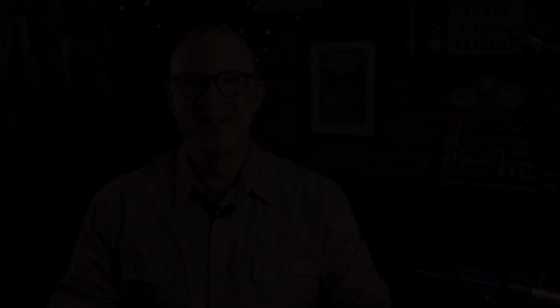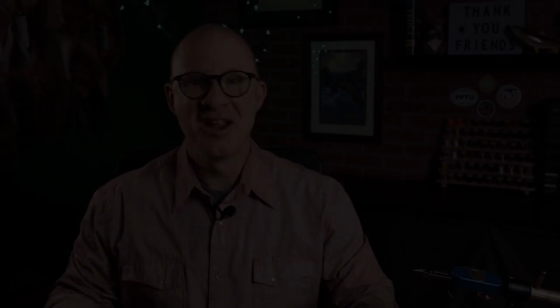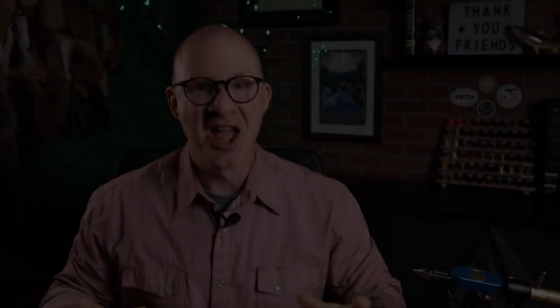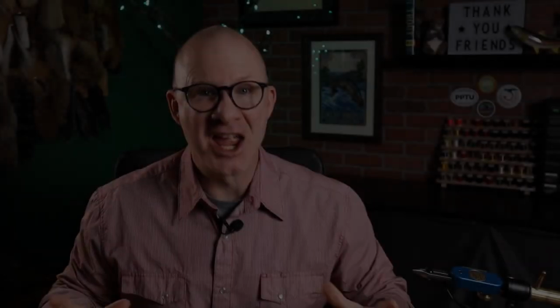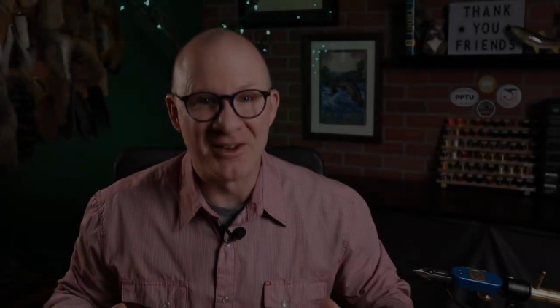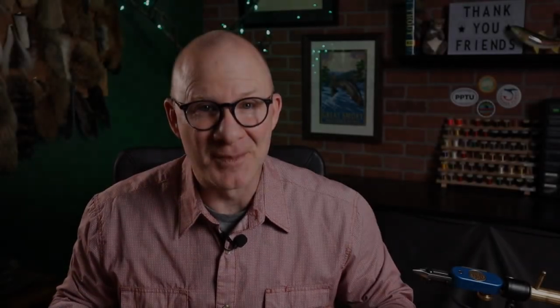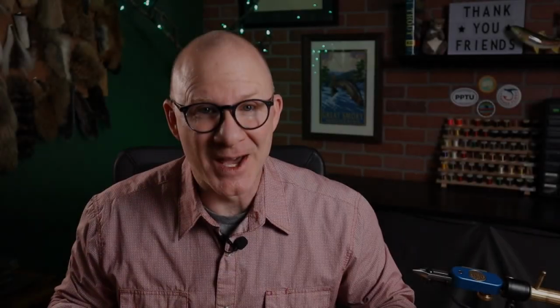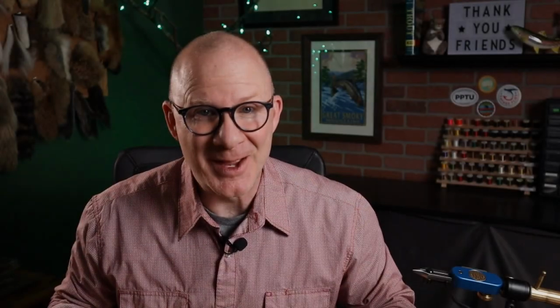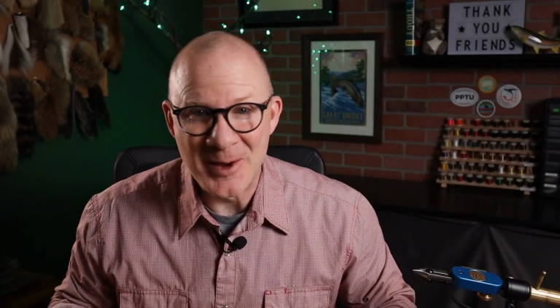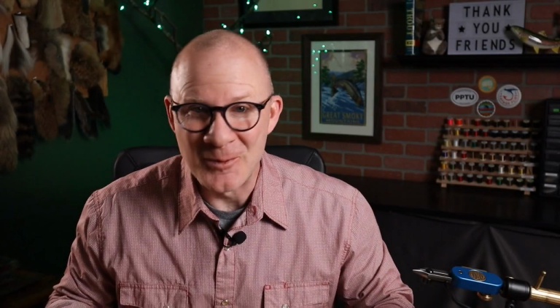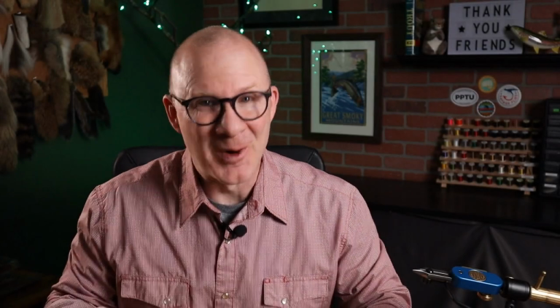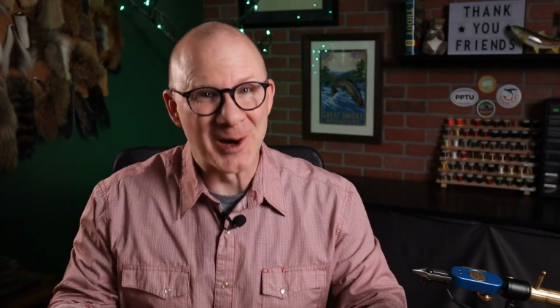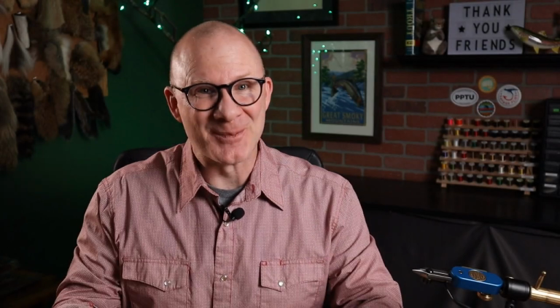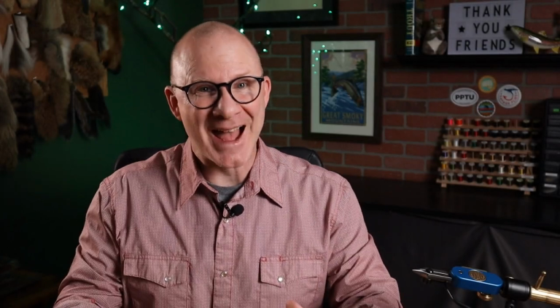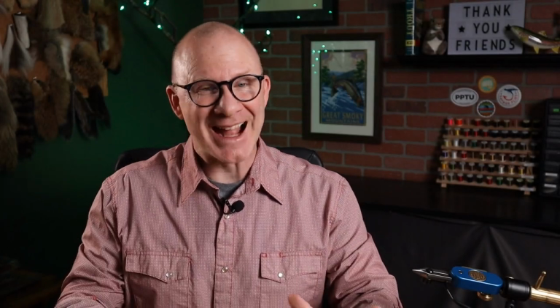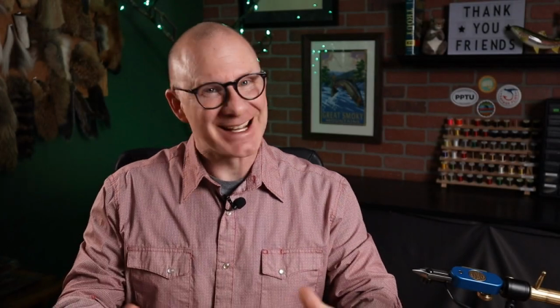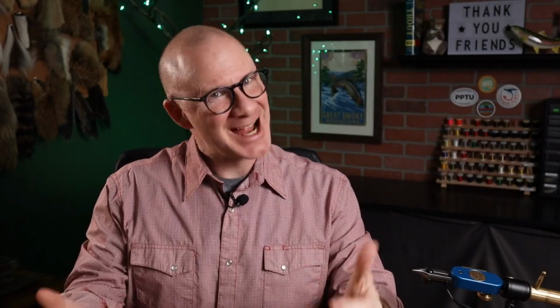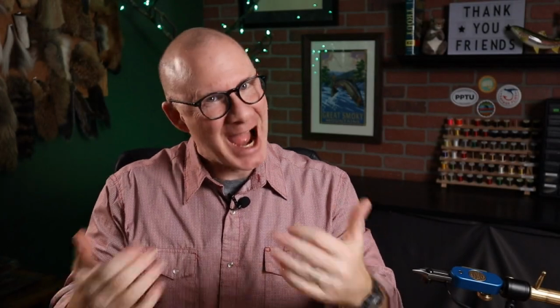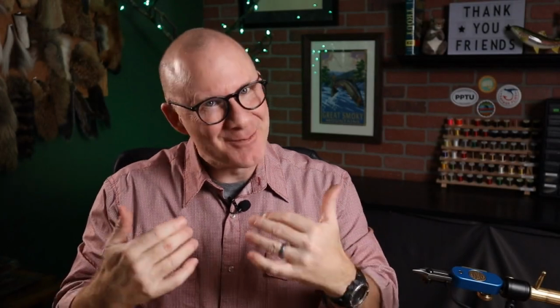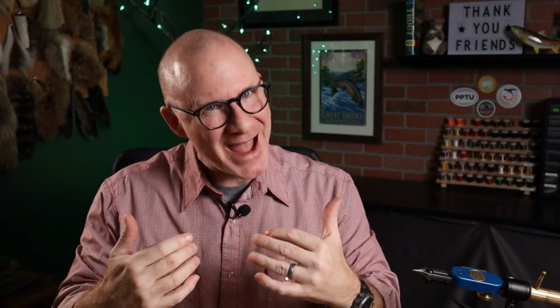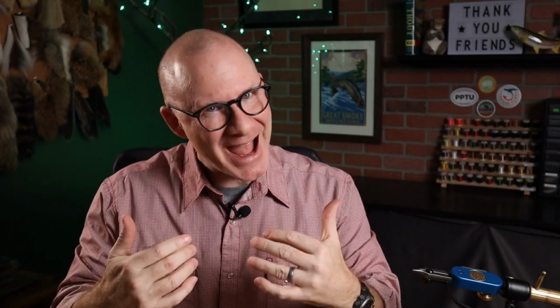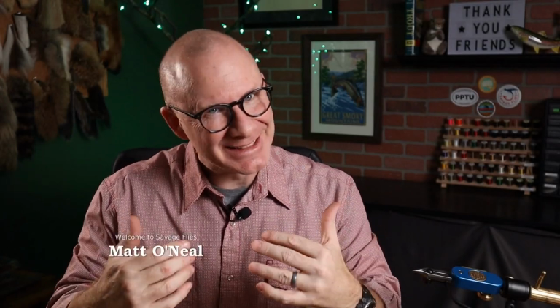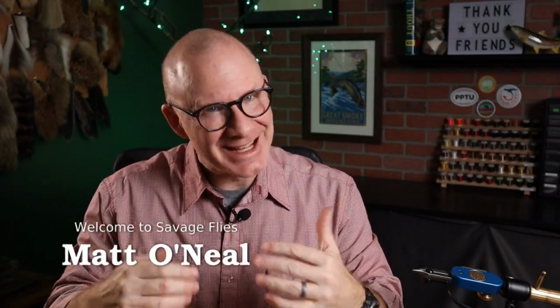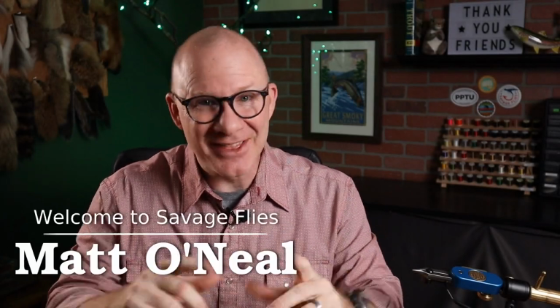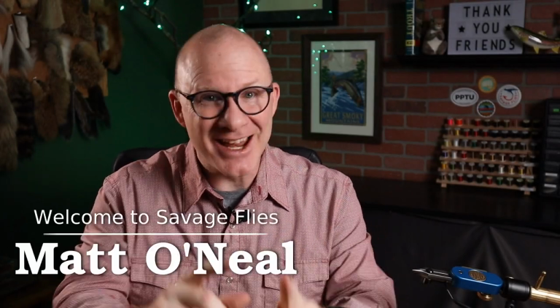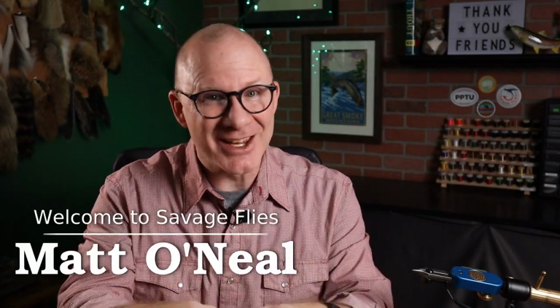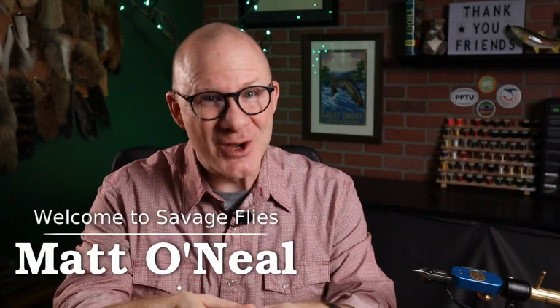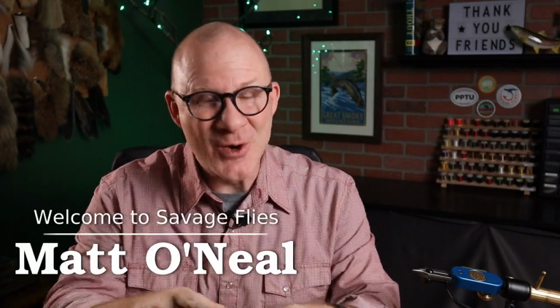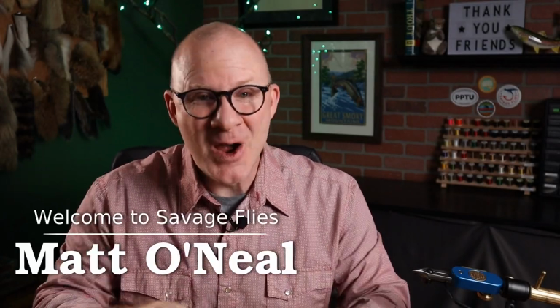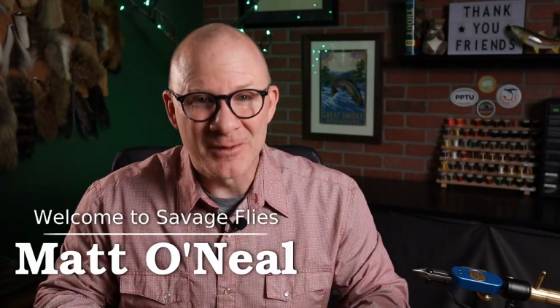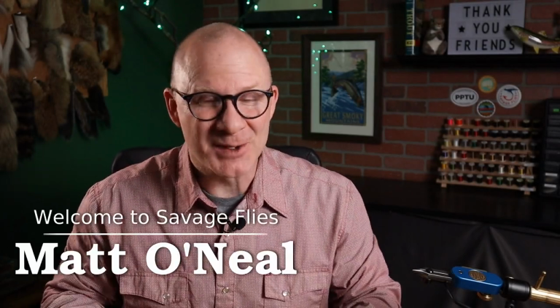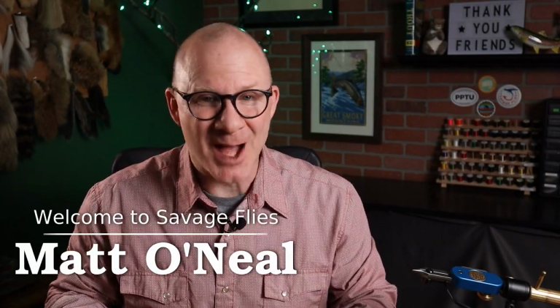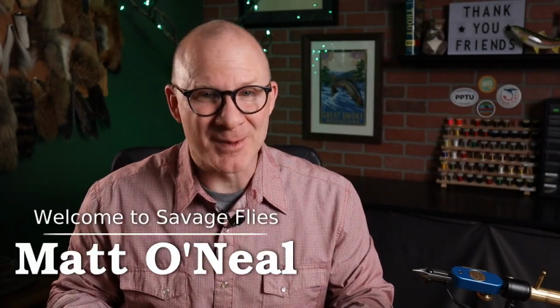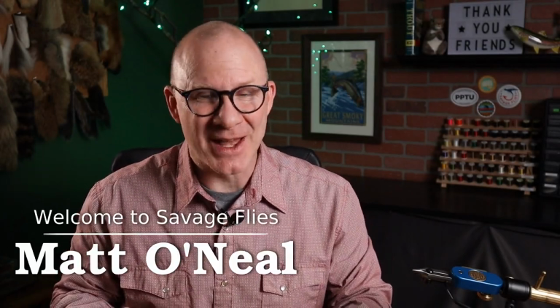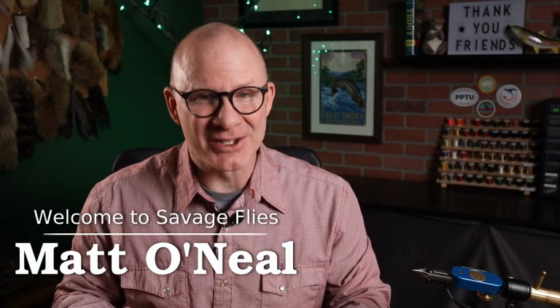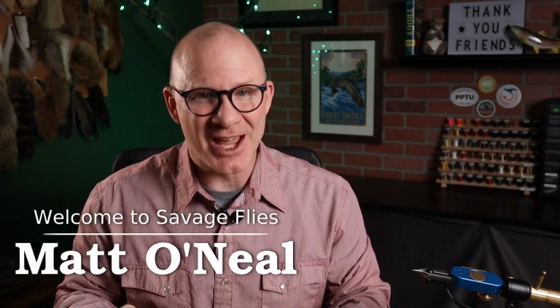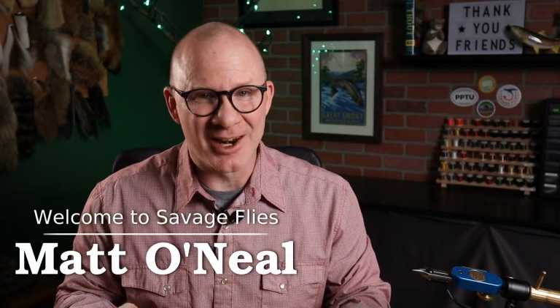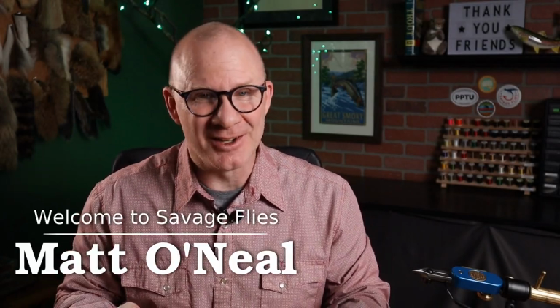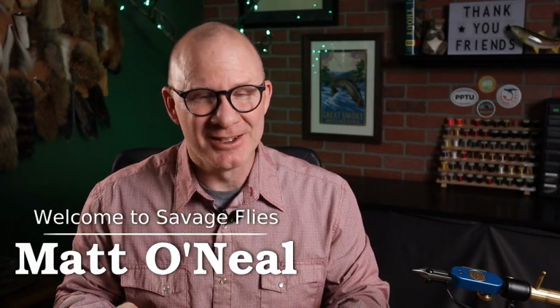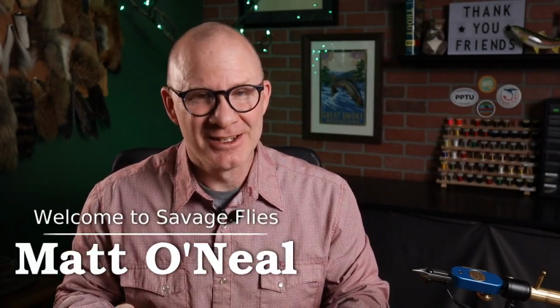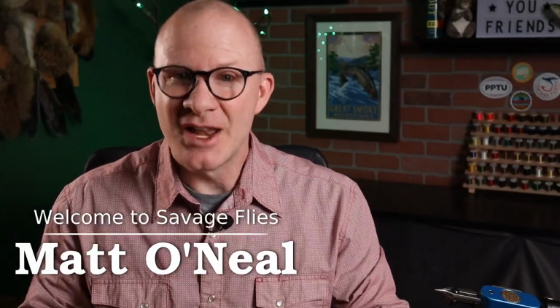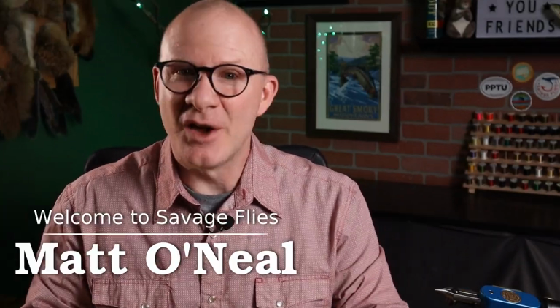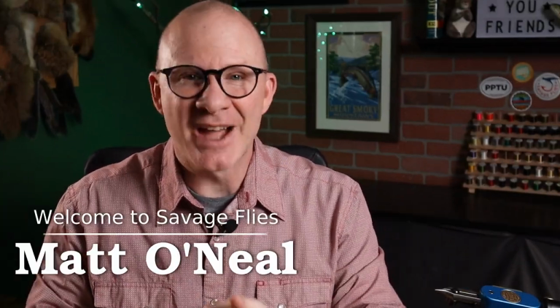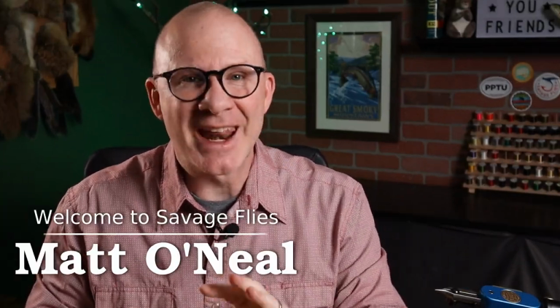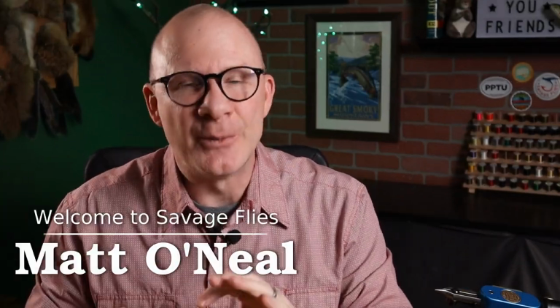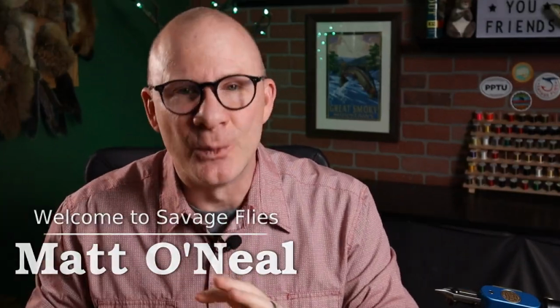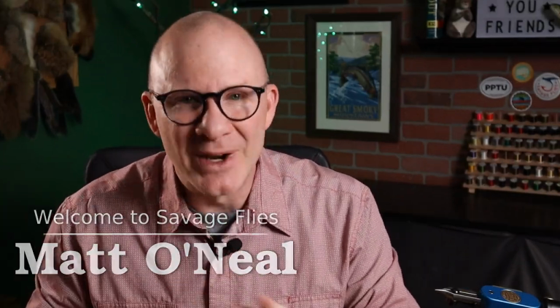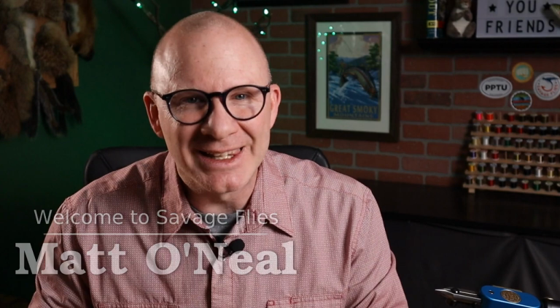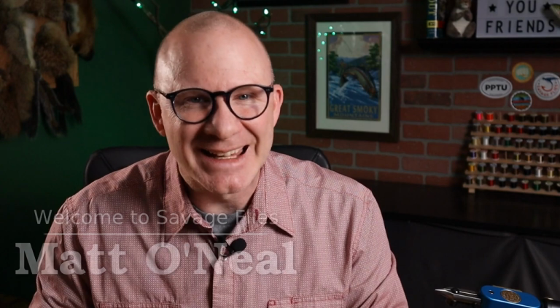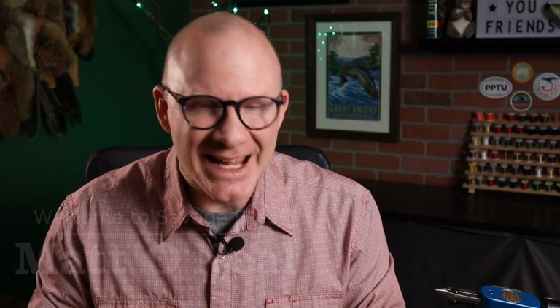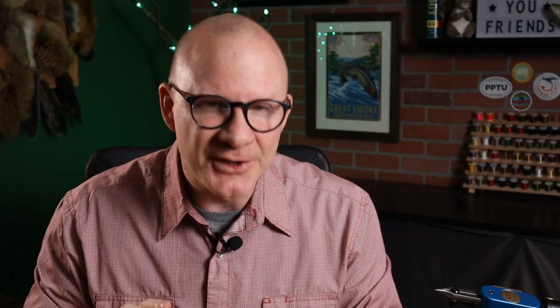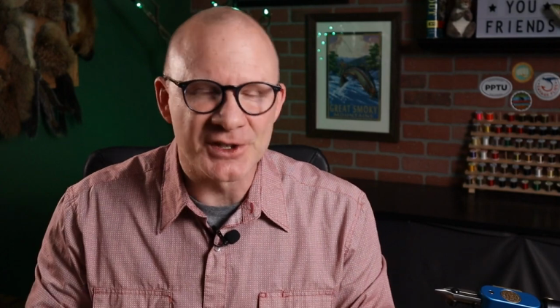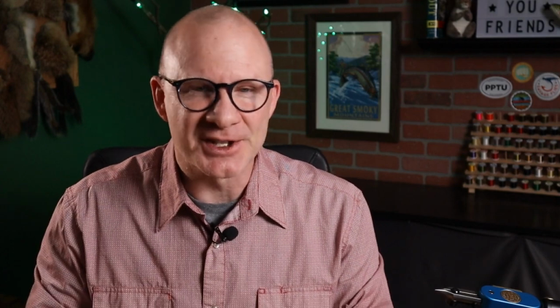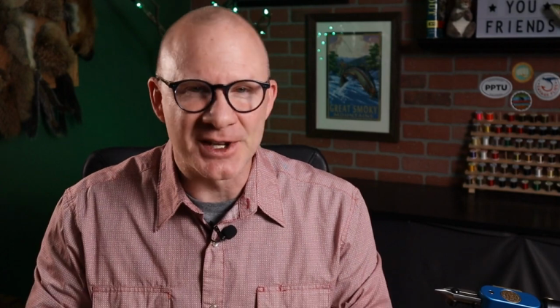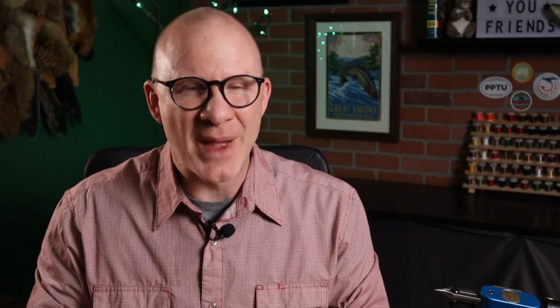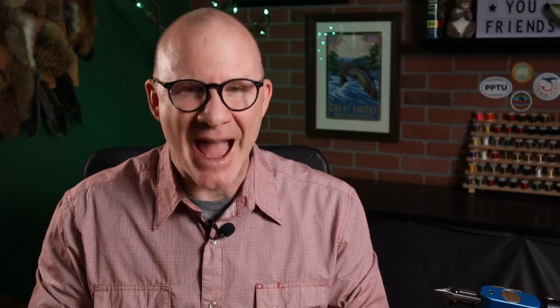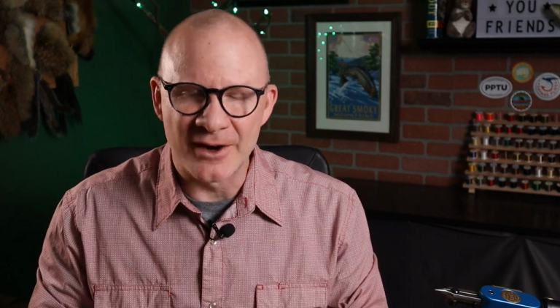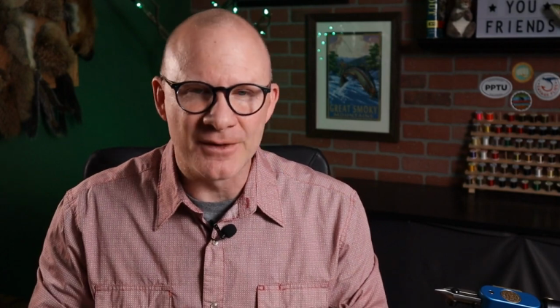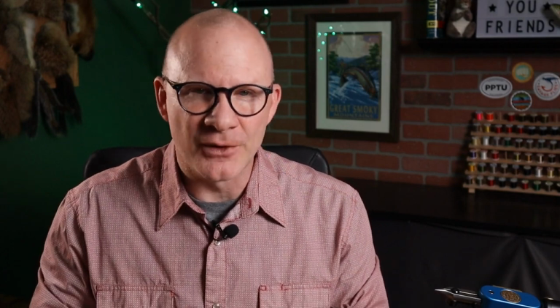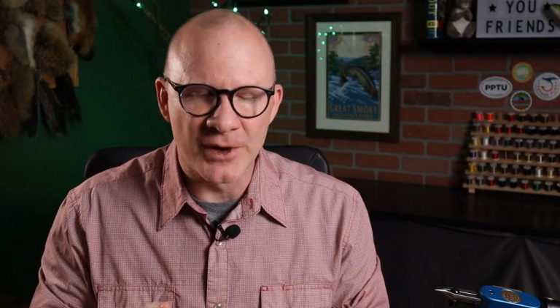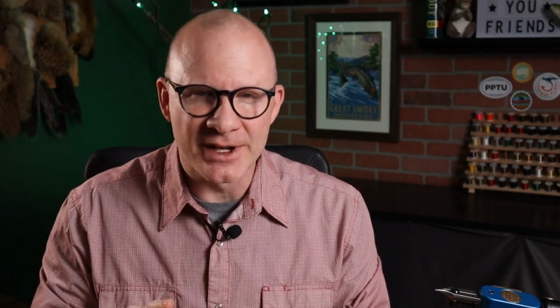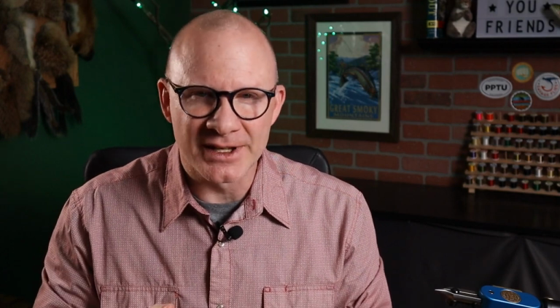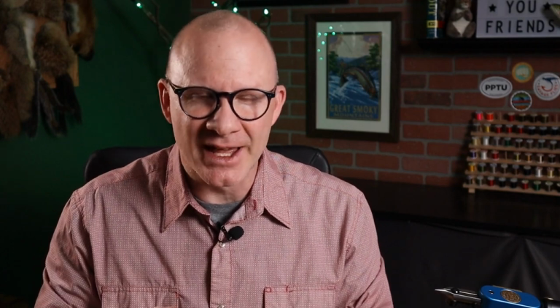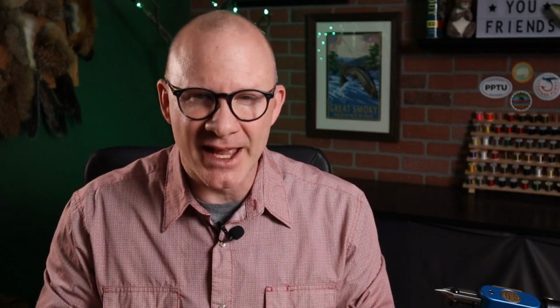Hey everybody, welcome back. I'm Matt and thank you for stopping by the channel. I've got a really interesting pattern for you today.